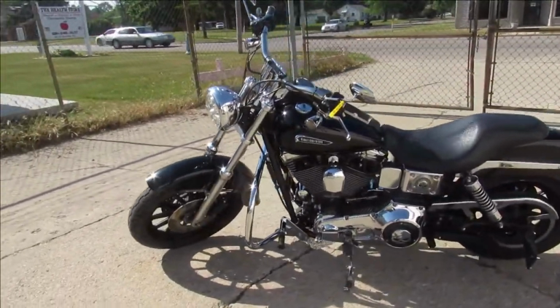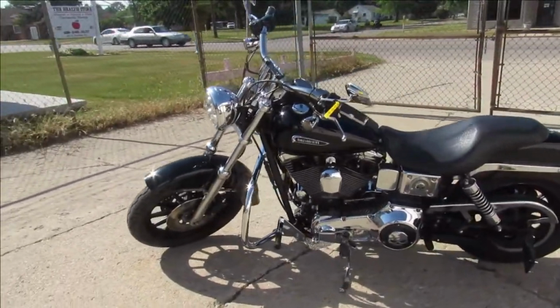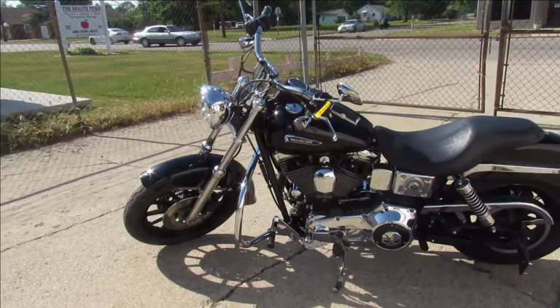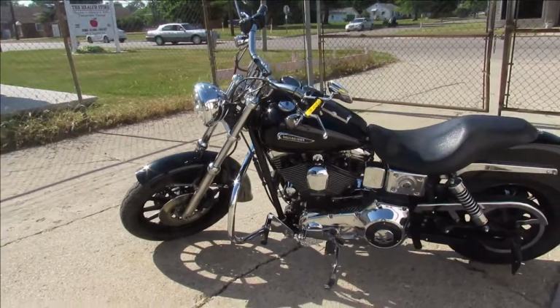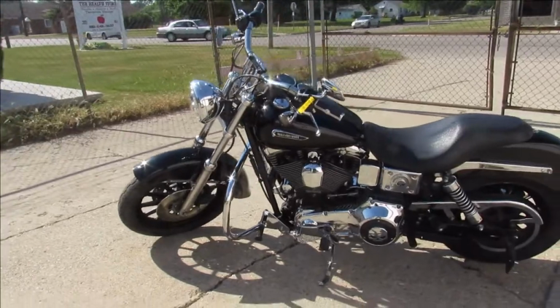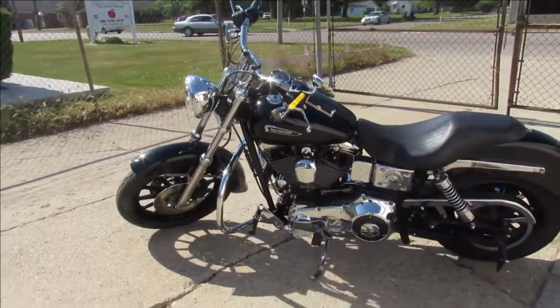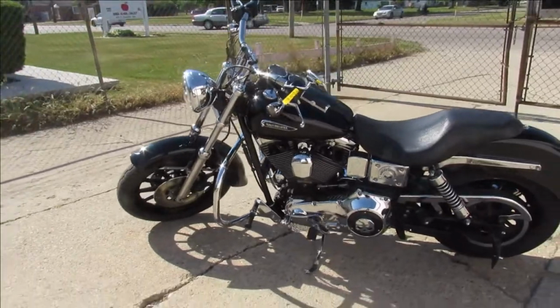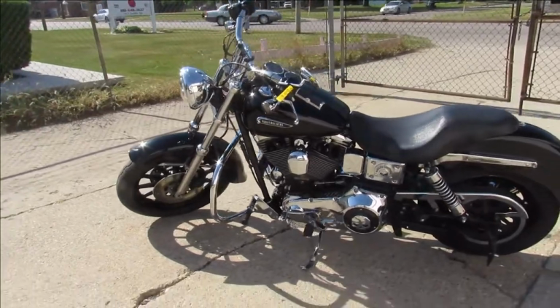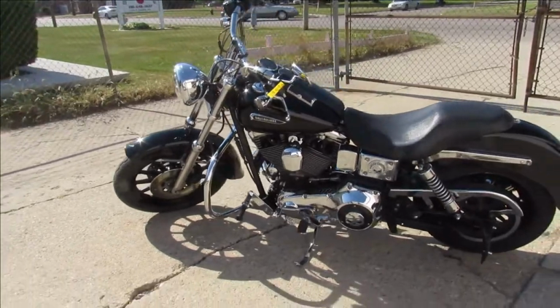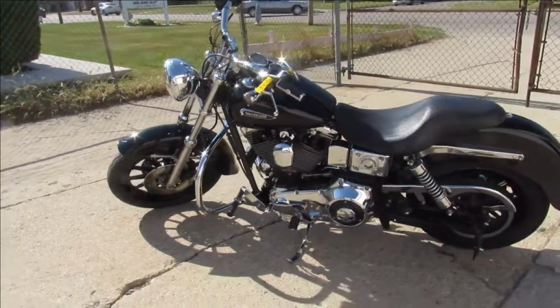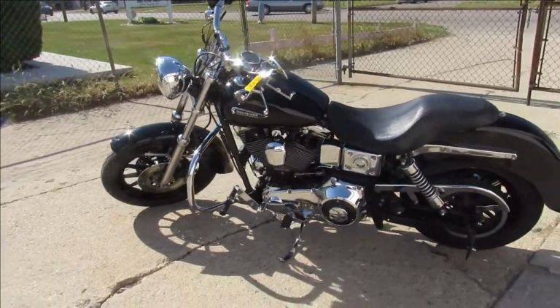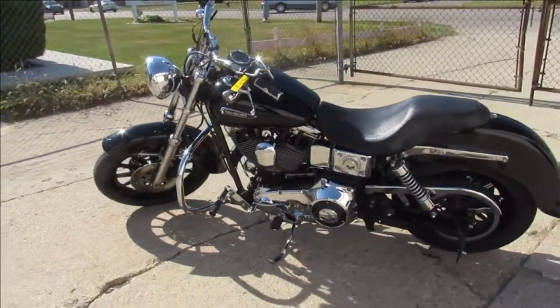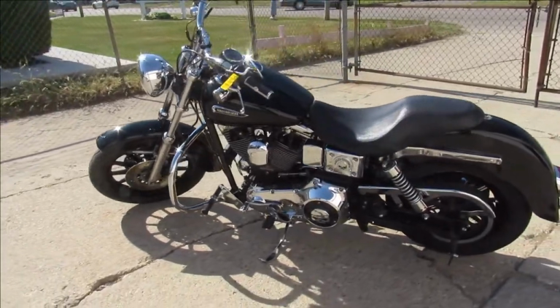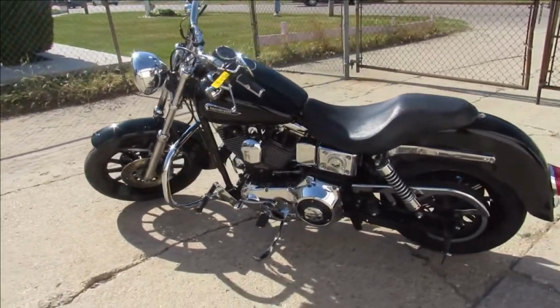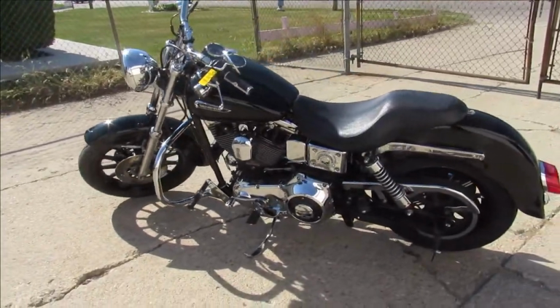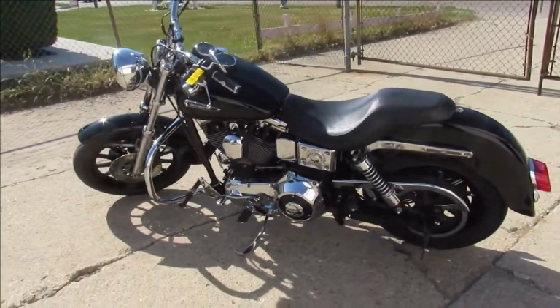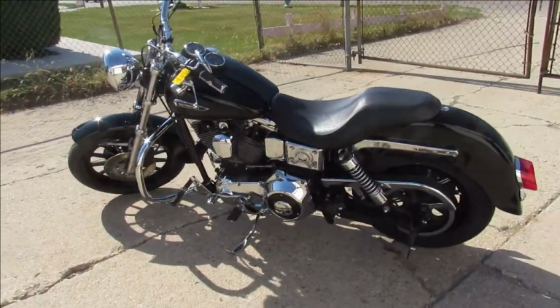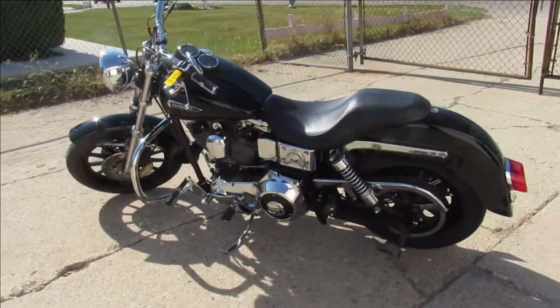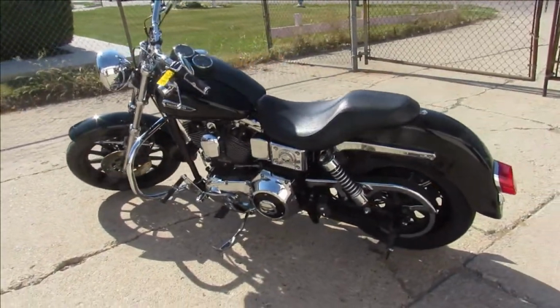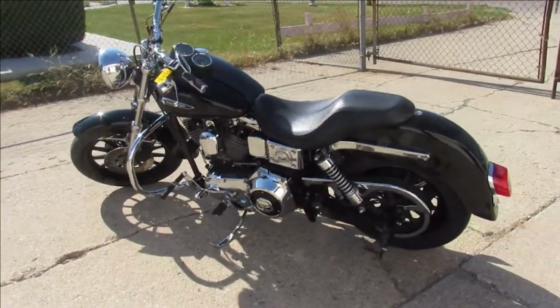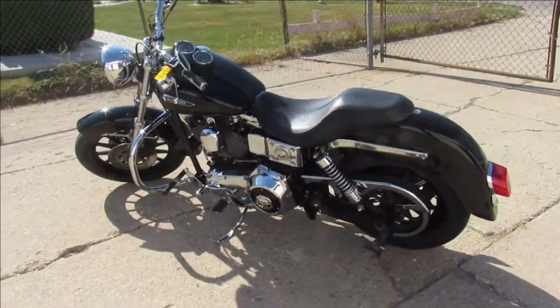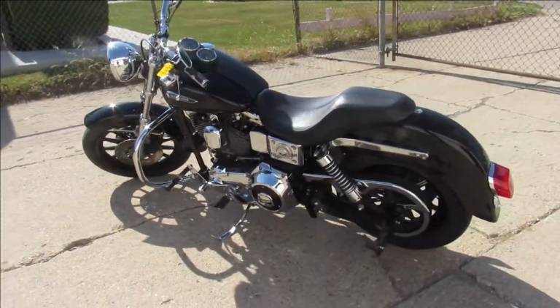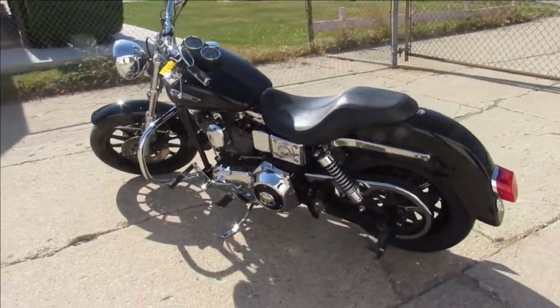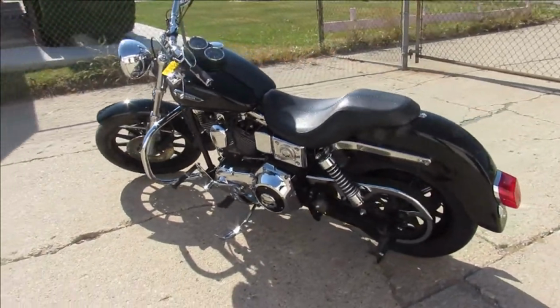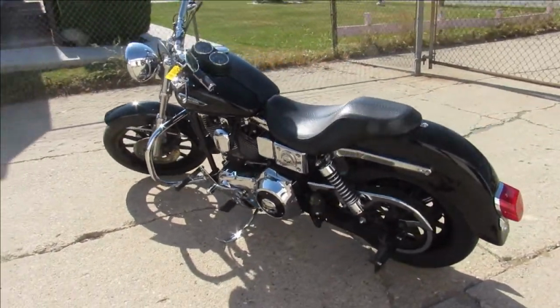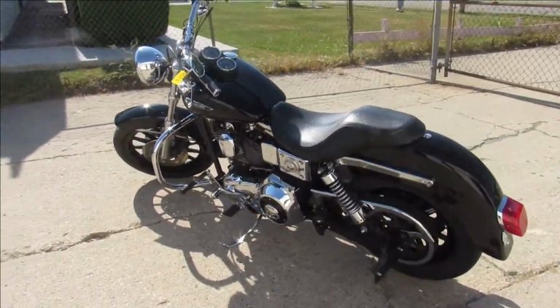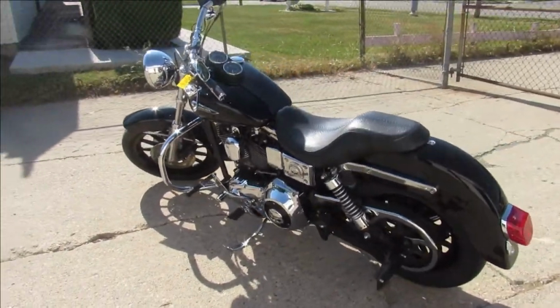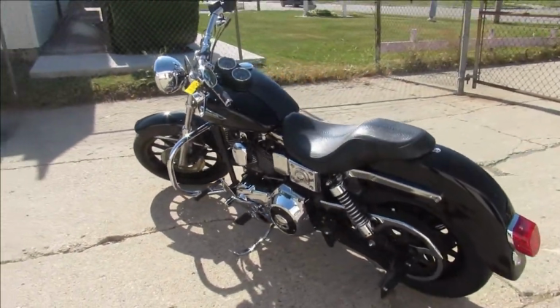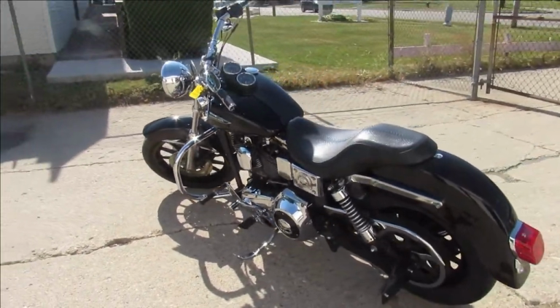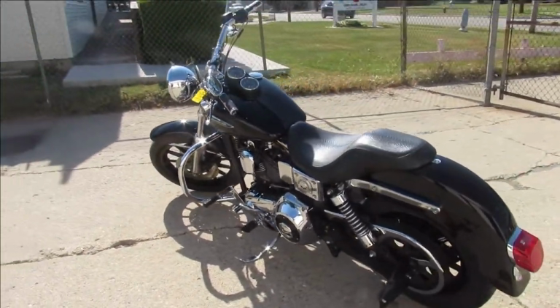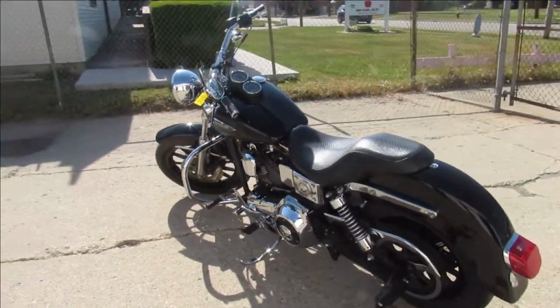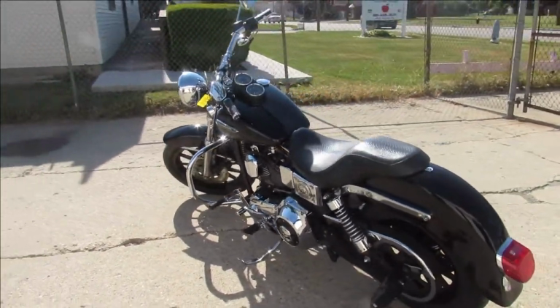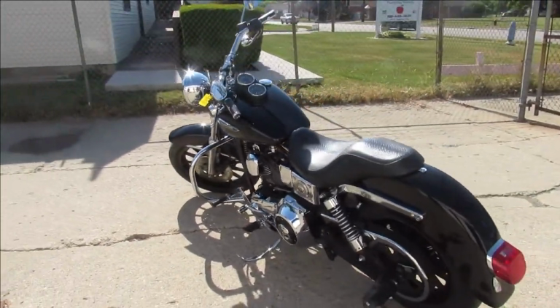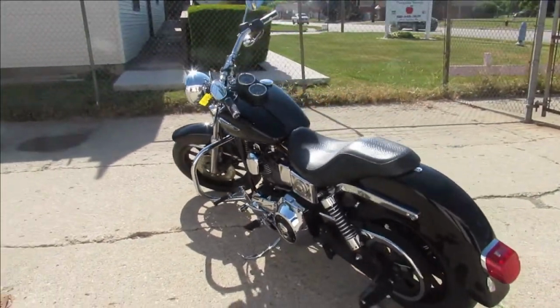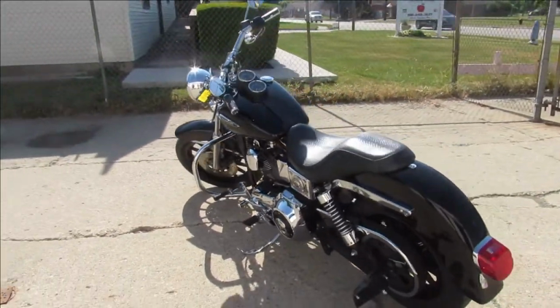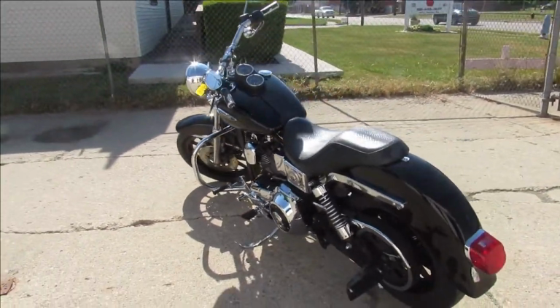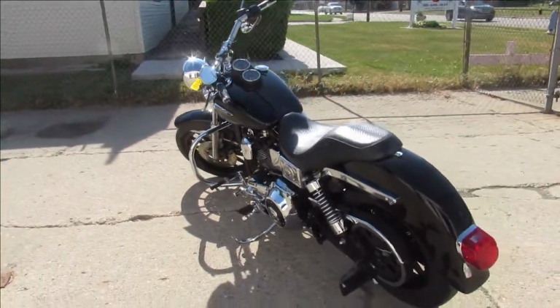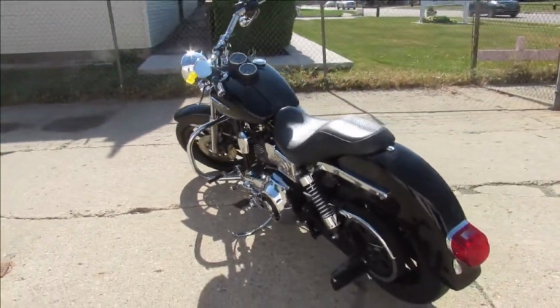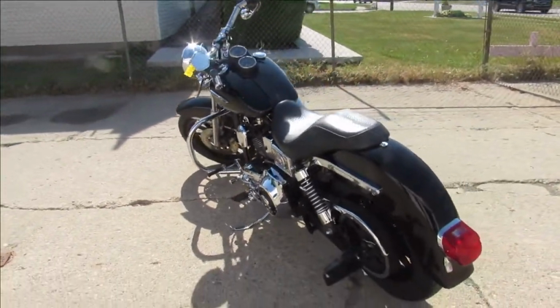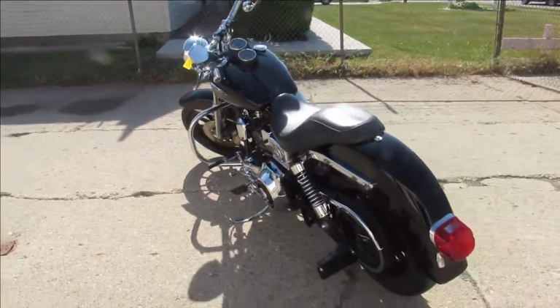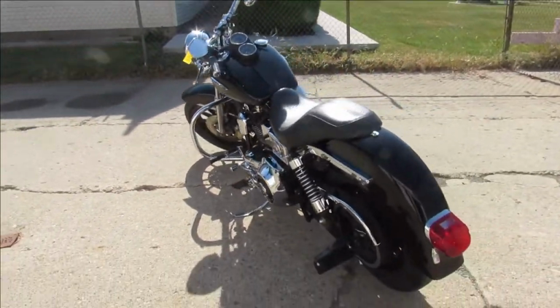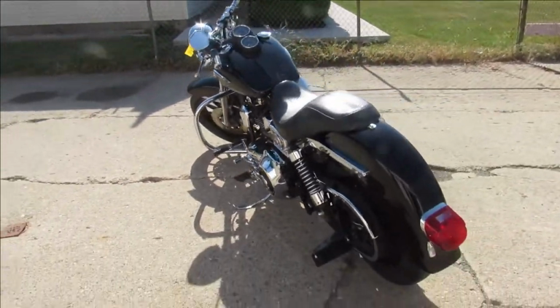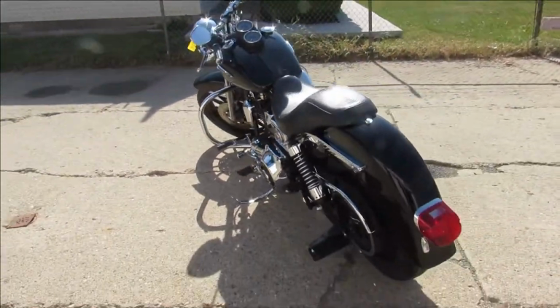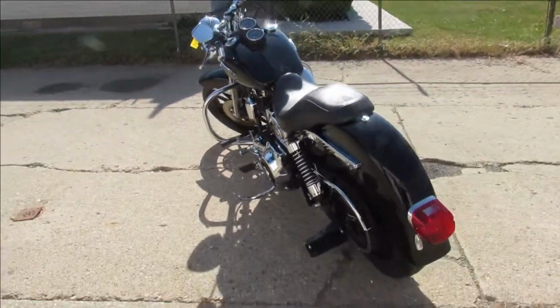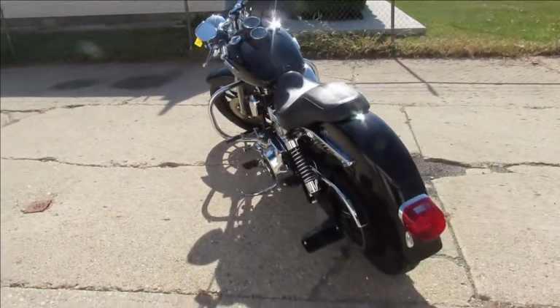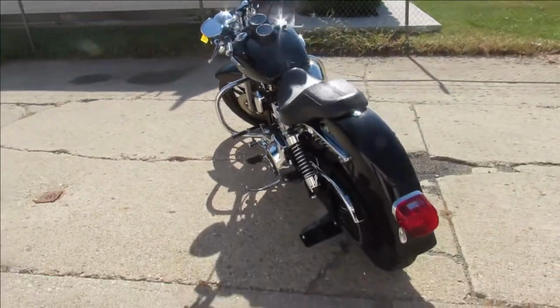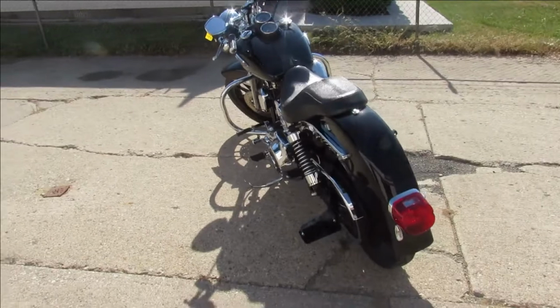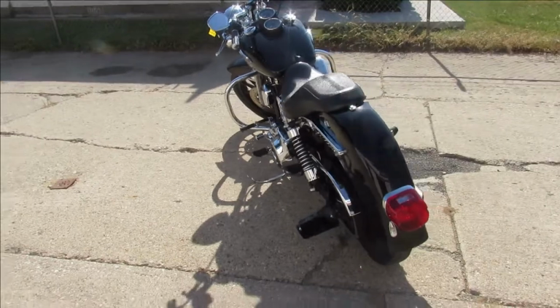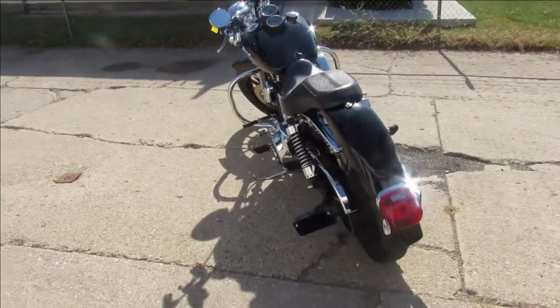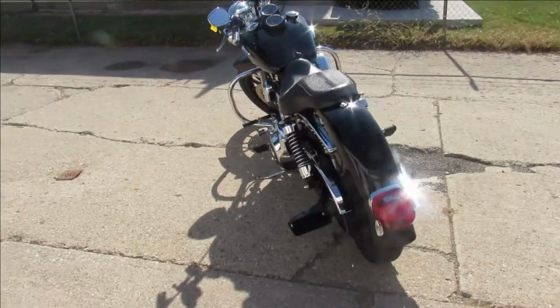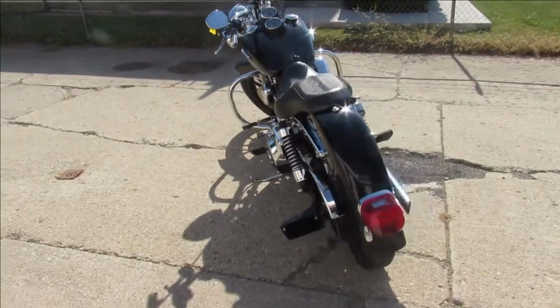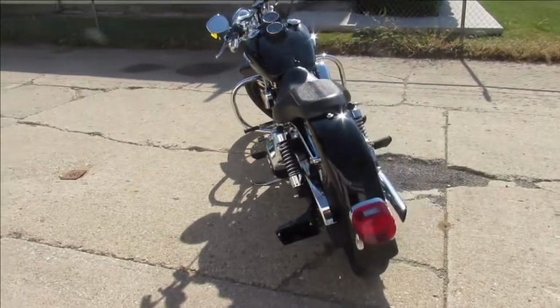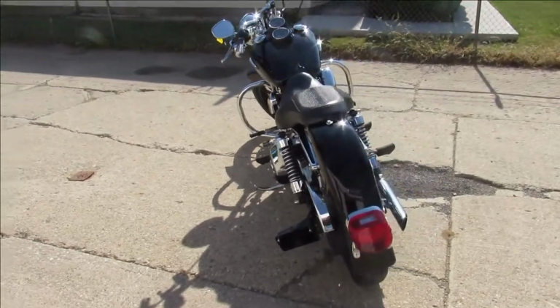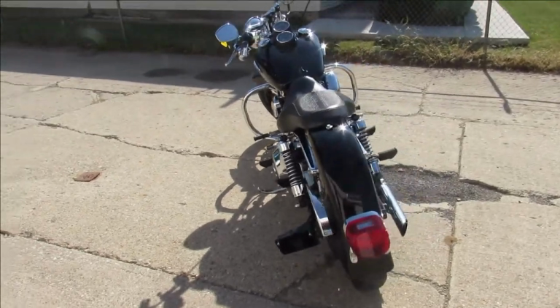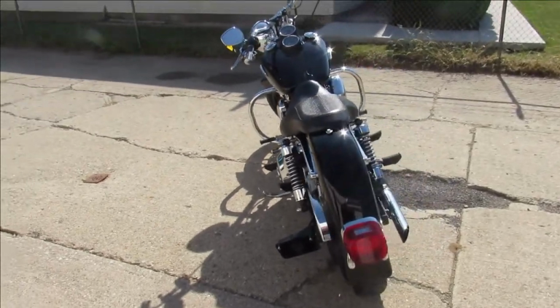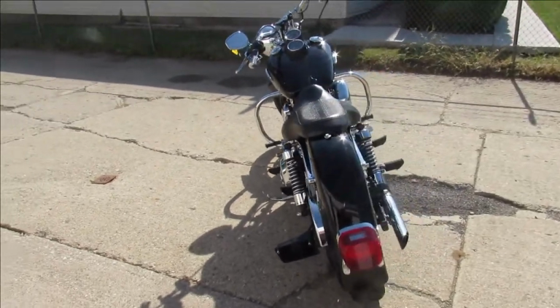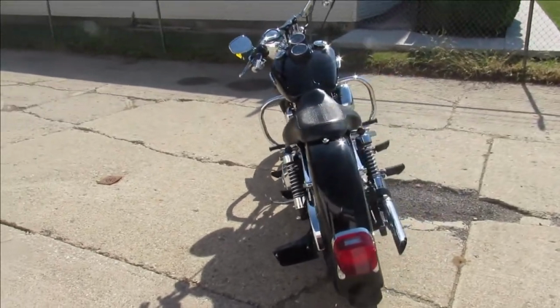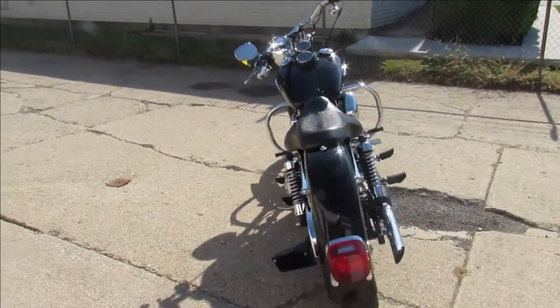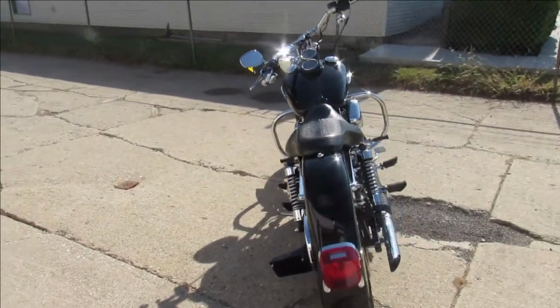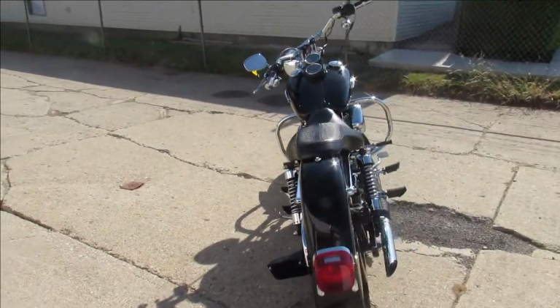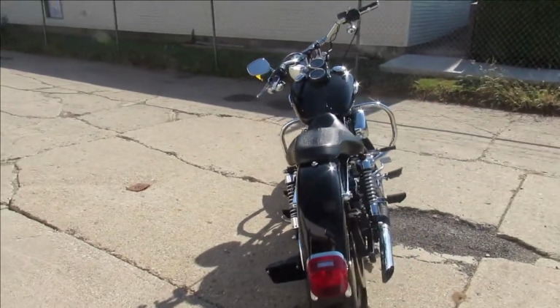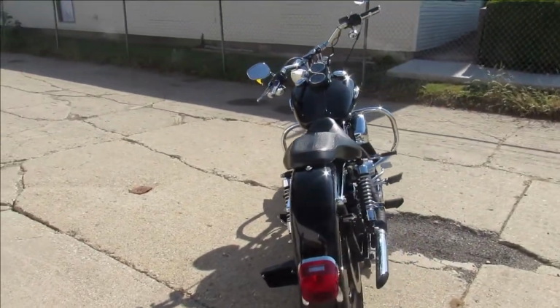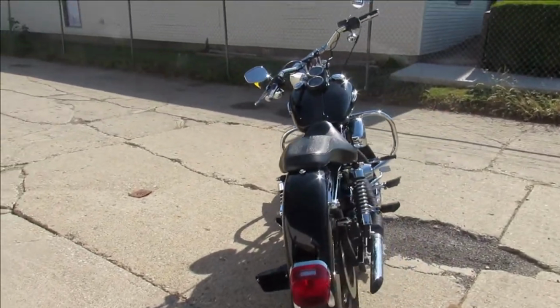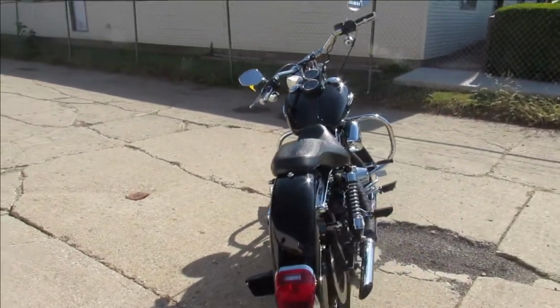Just serviced at the dealership, inspected, all the fluids have been changed and ready to ride. Nice clean bike, tons of extra chrome — great bike for the money.